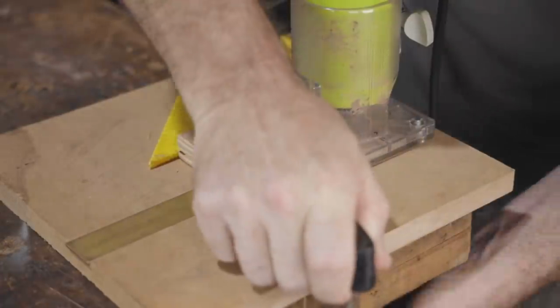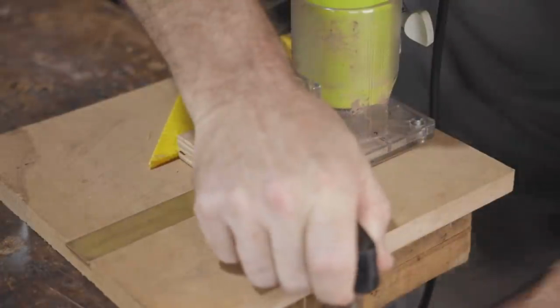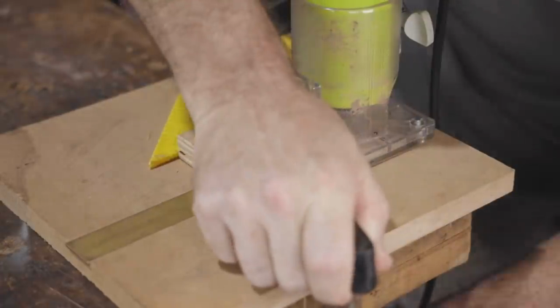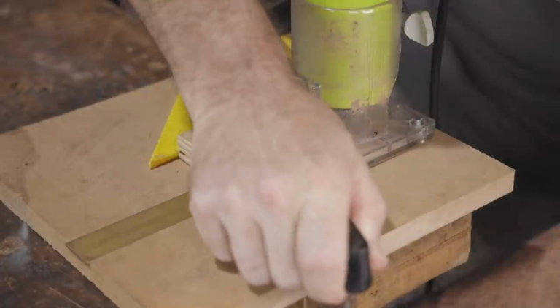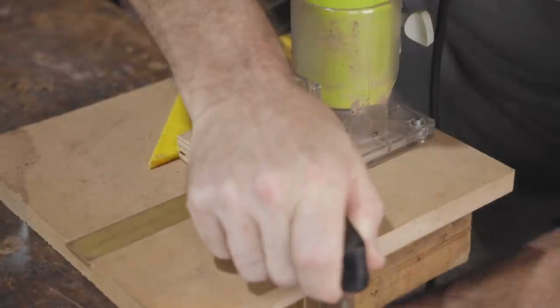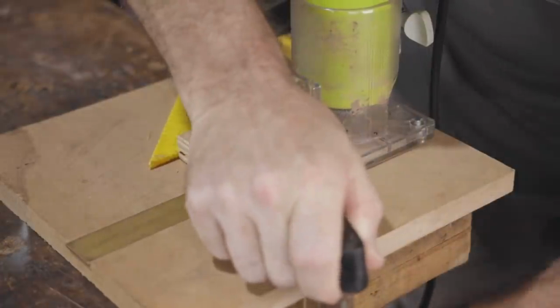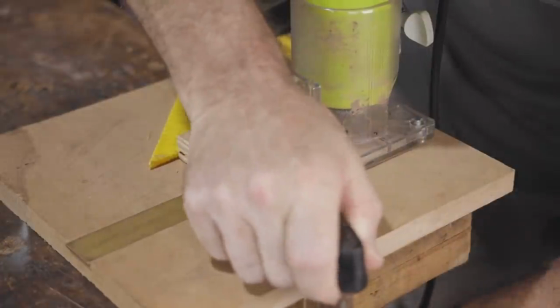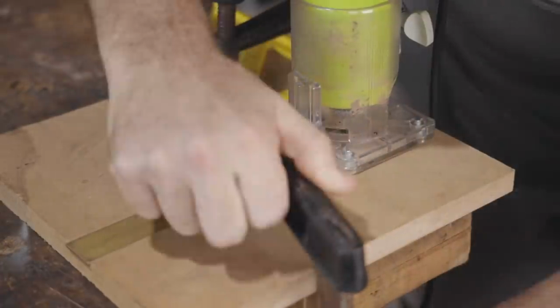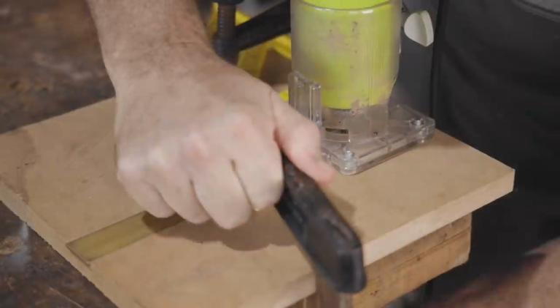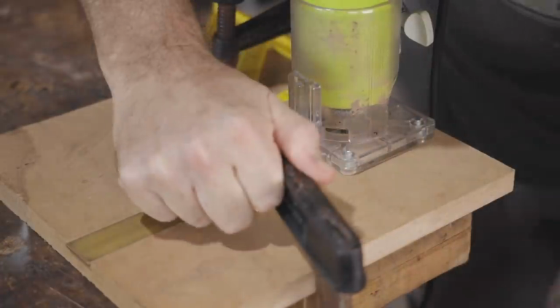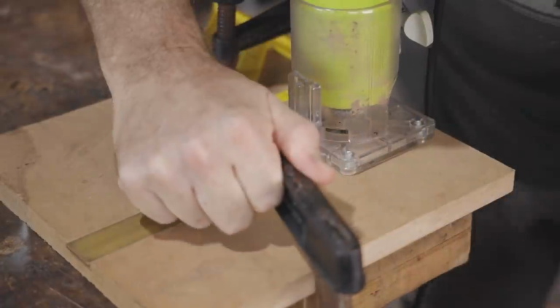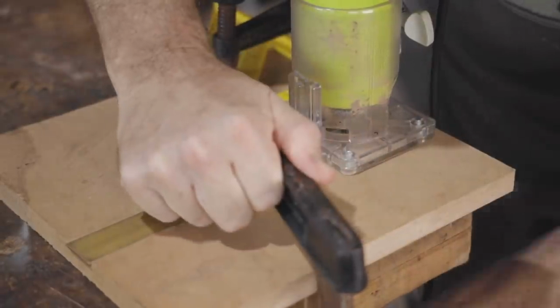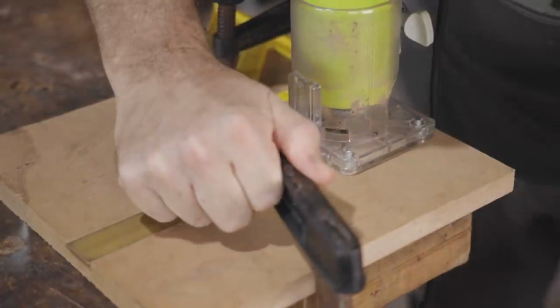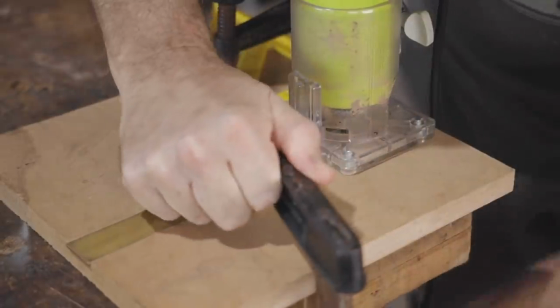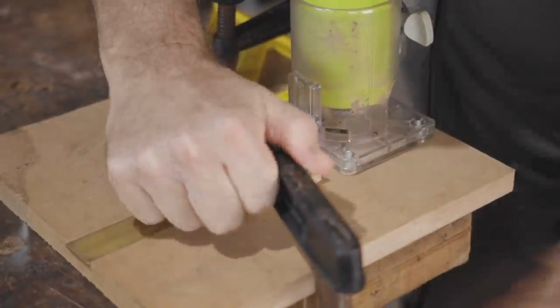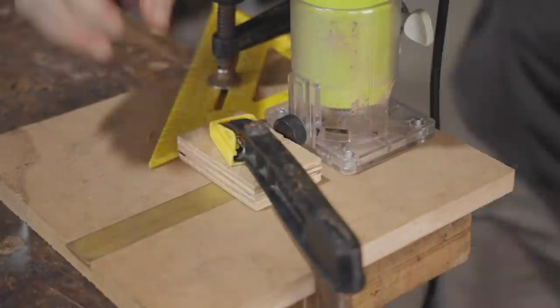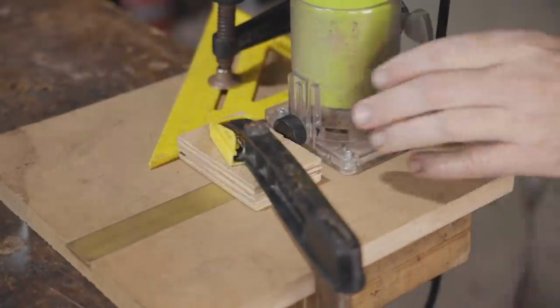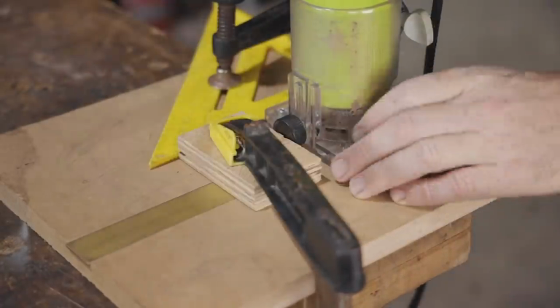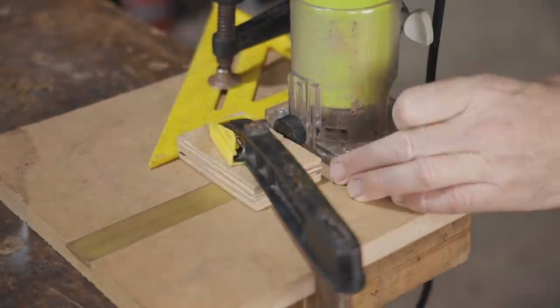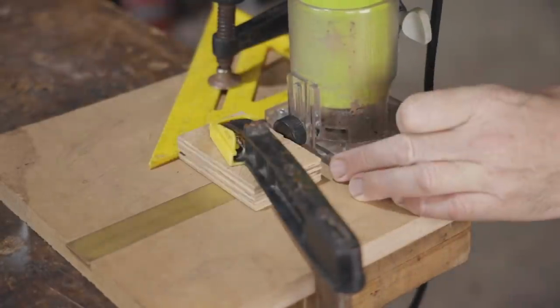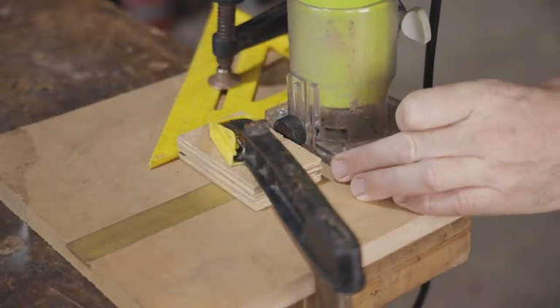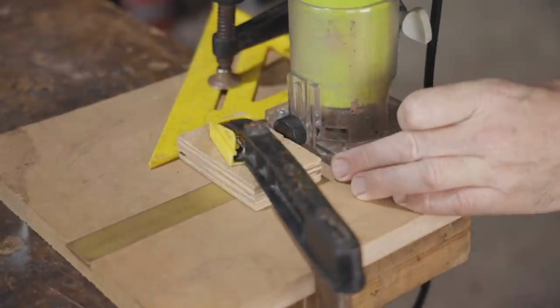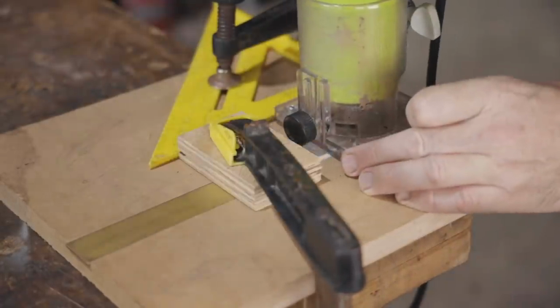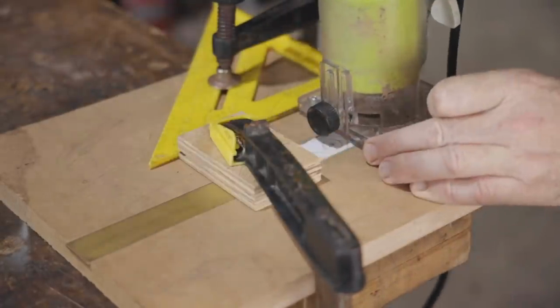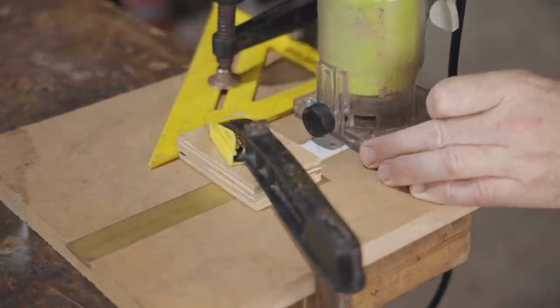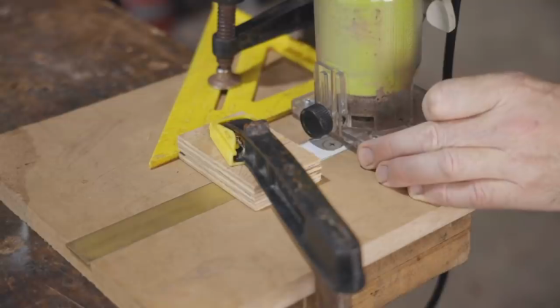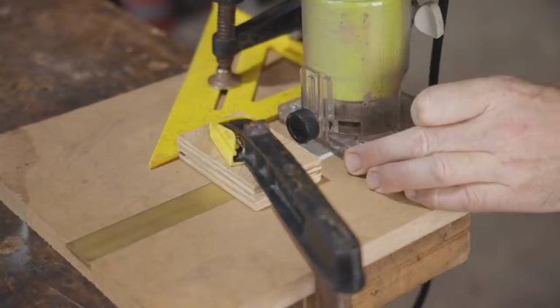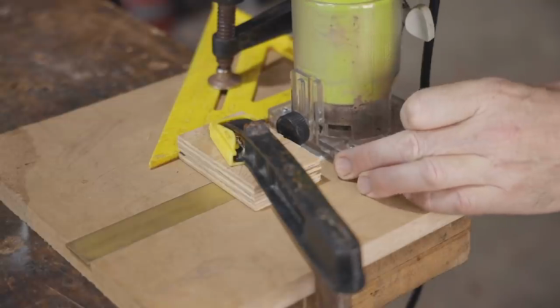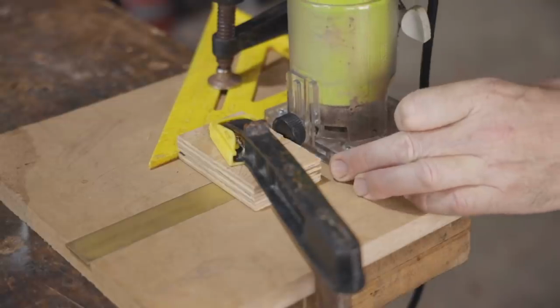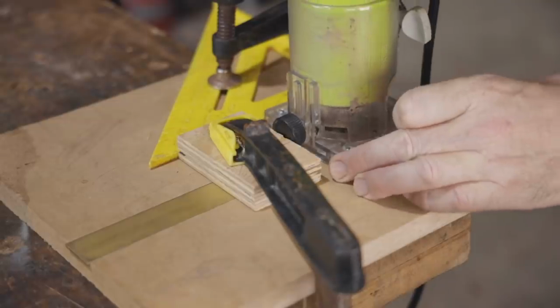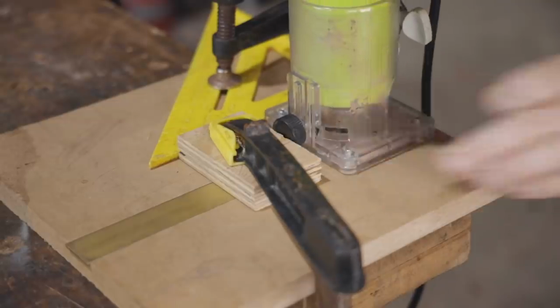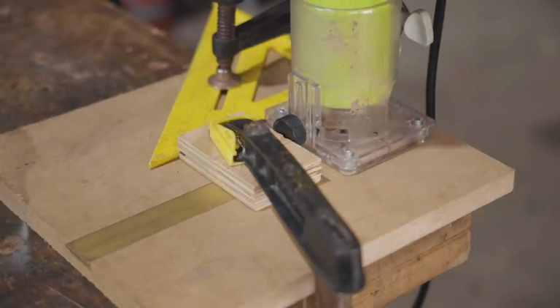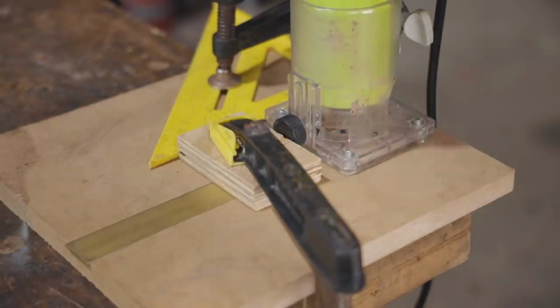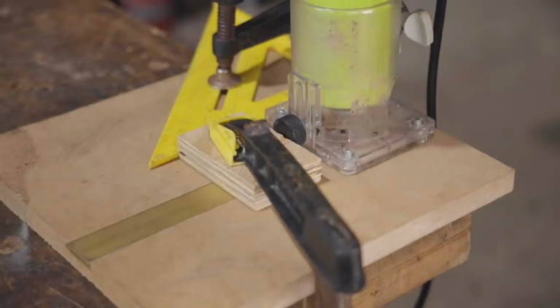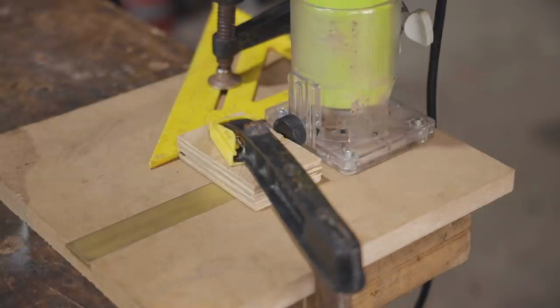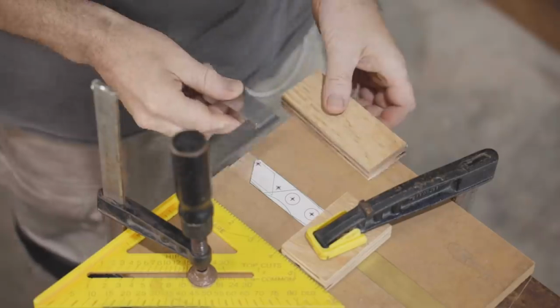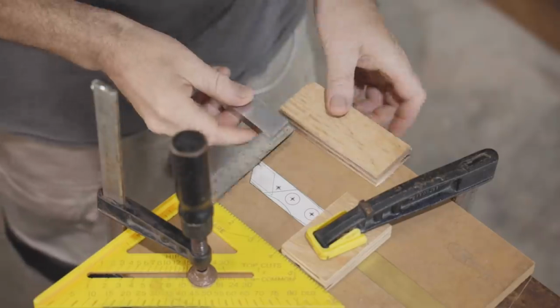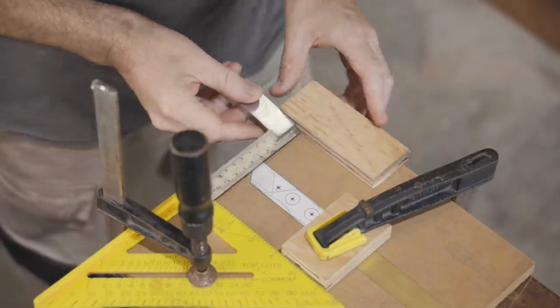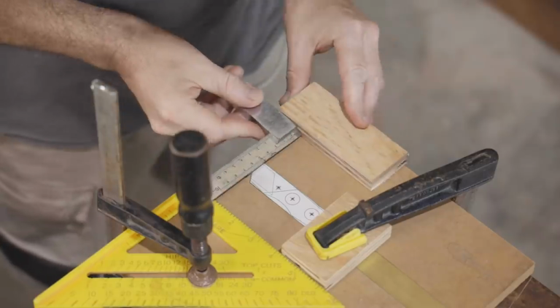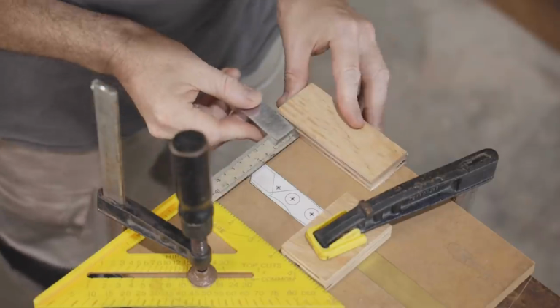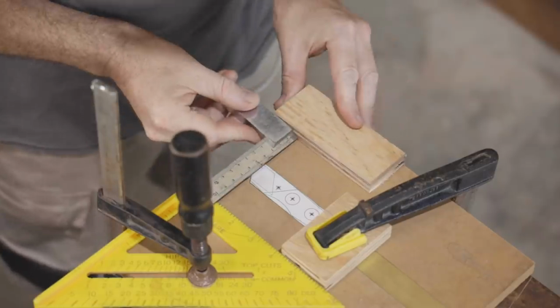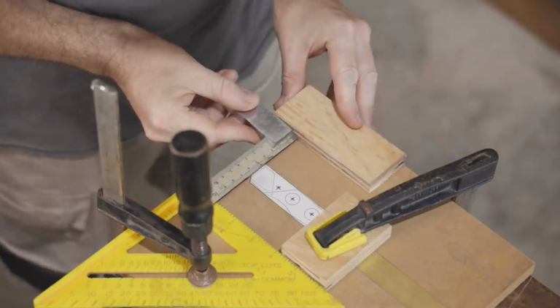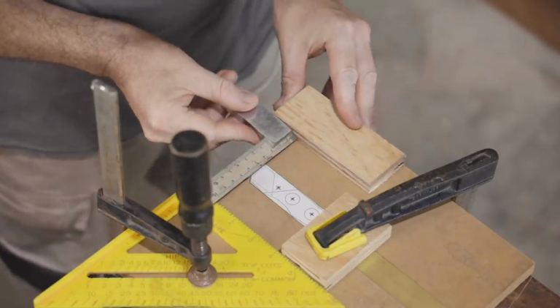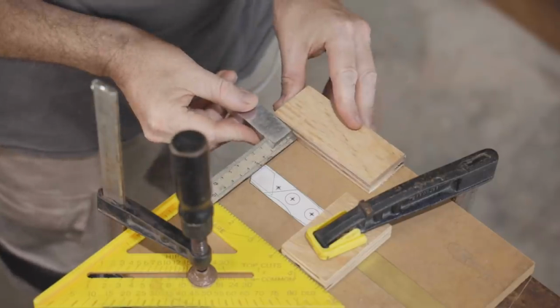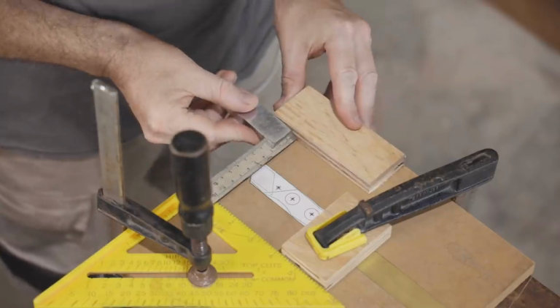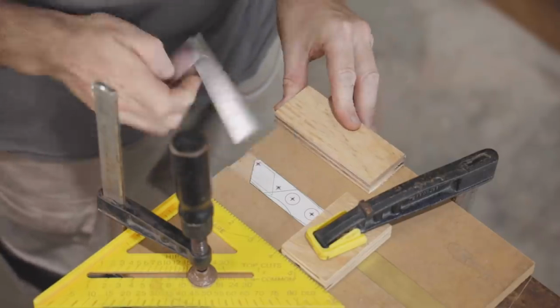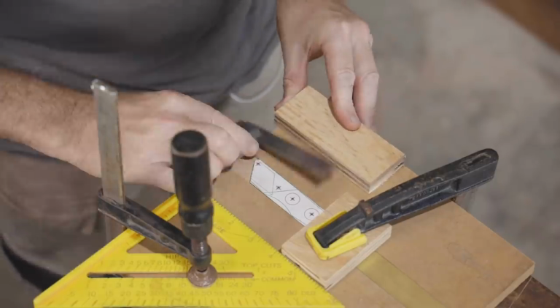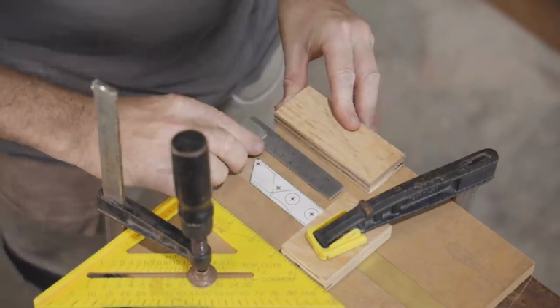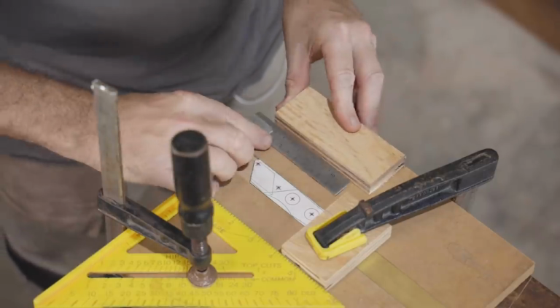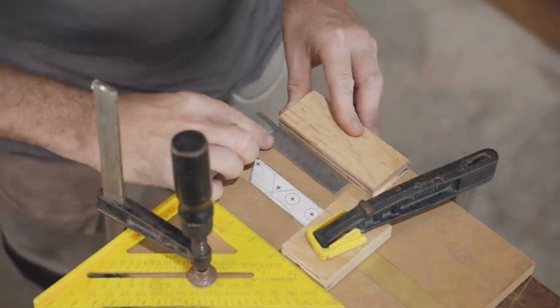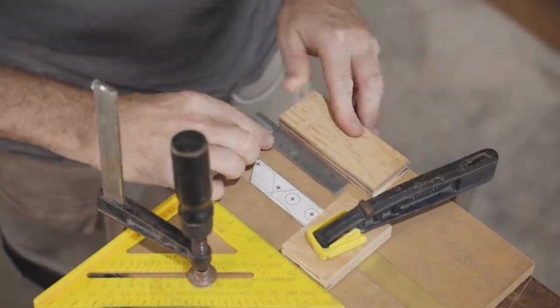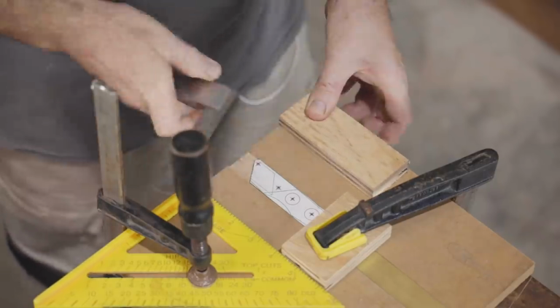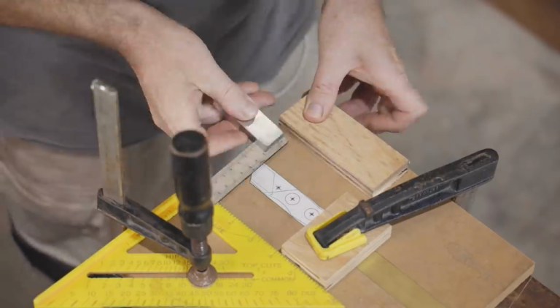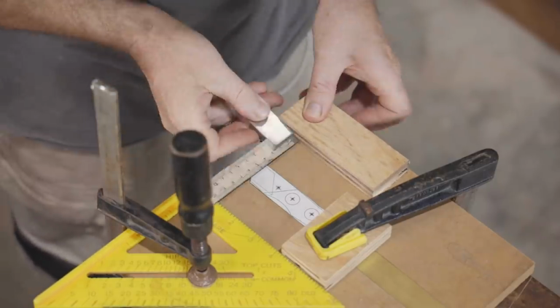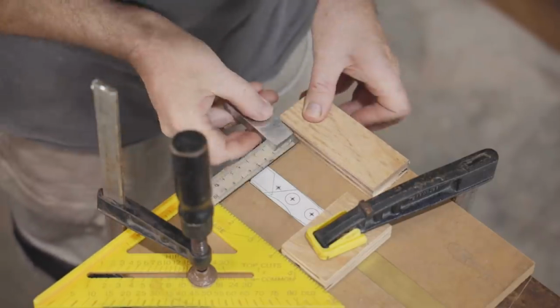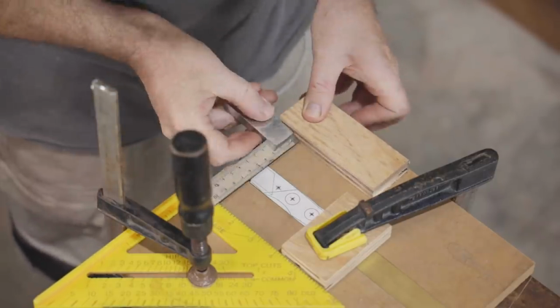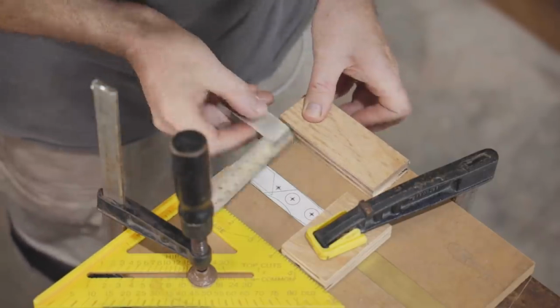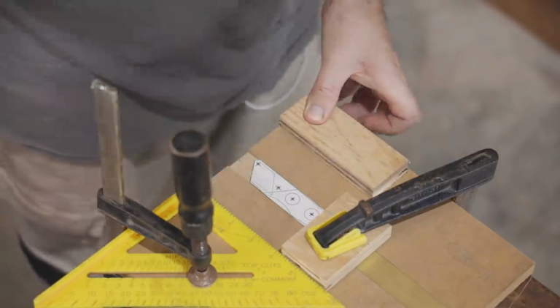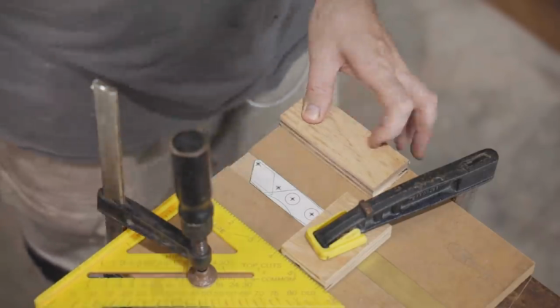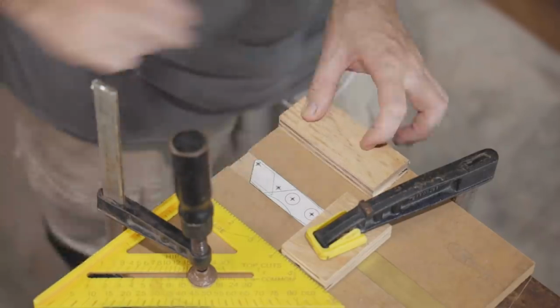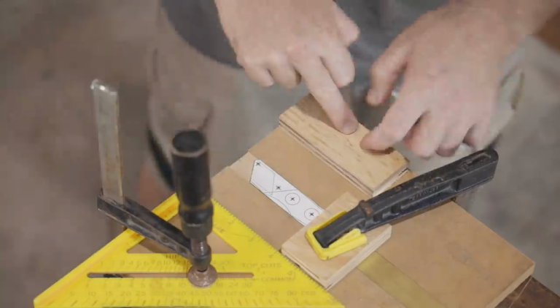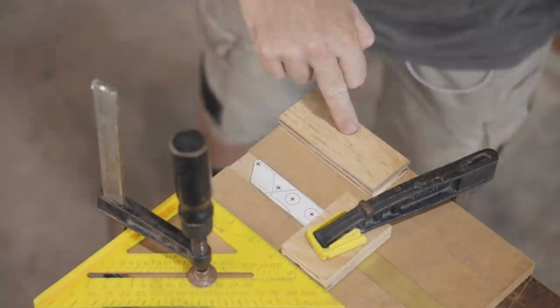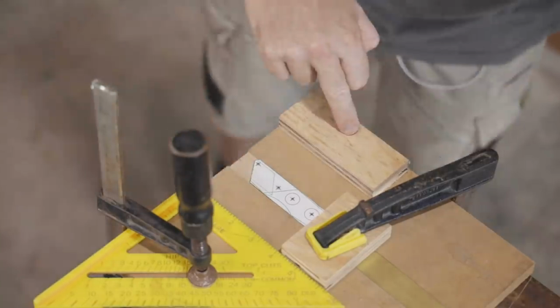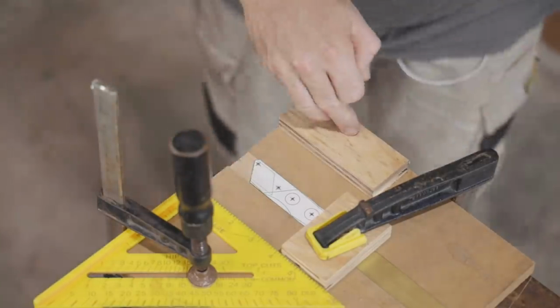I was going to mill down one edge and then move the square to the other side, but it makes more sense to clamp a guide on each side now.